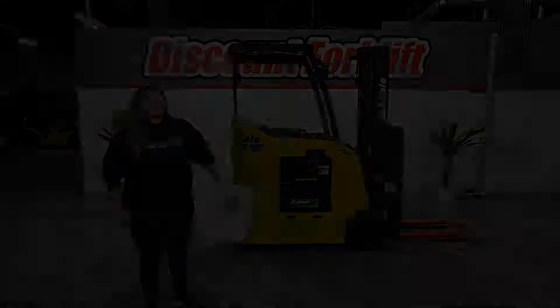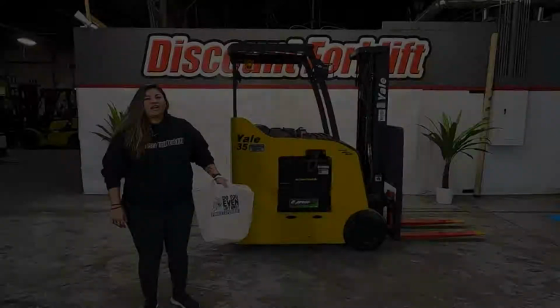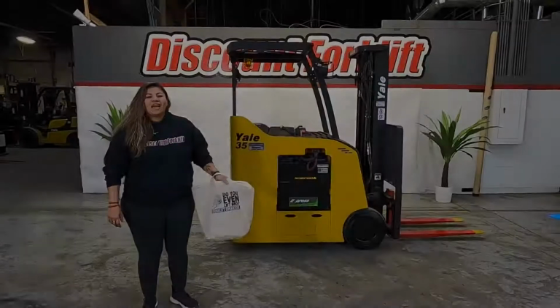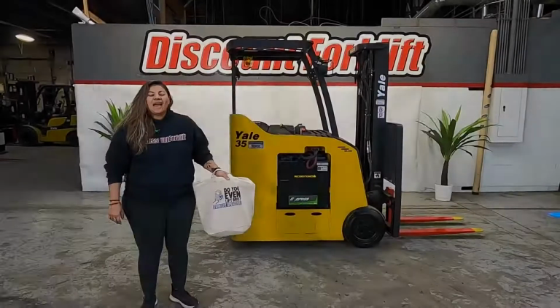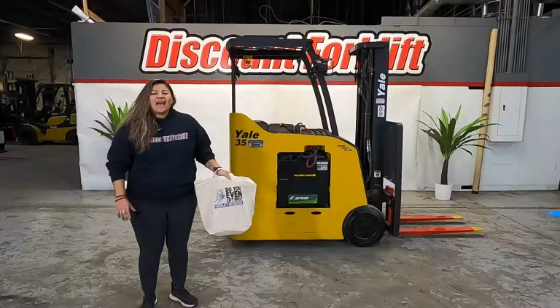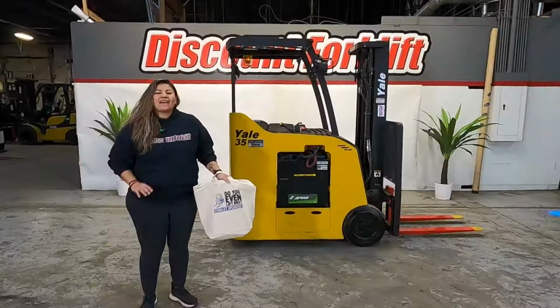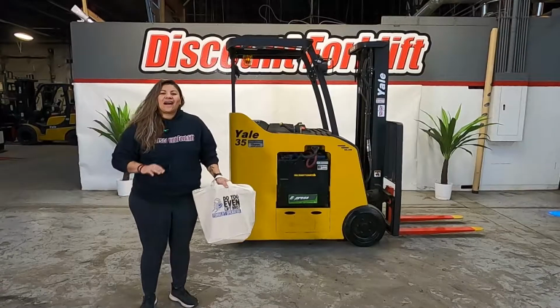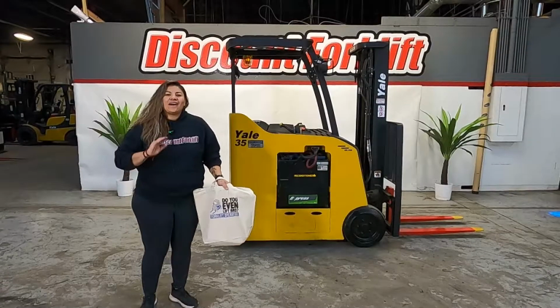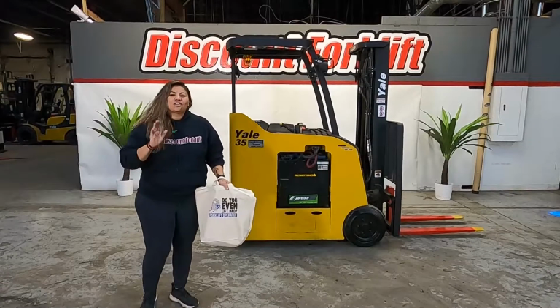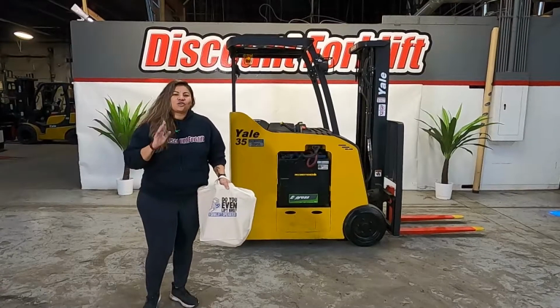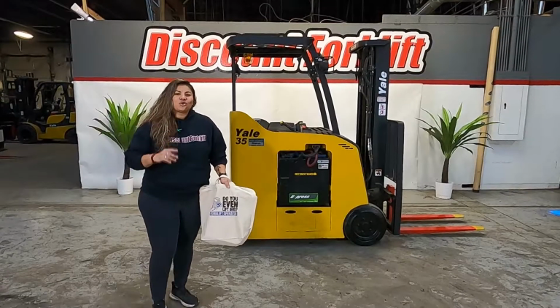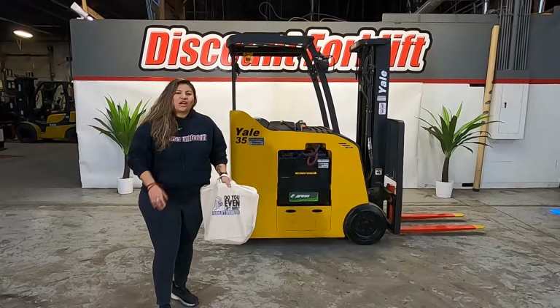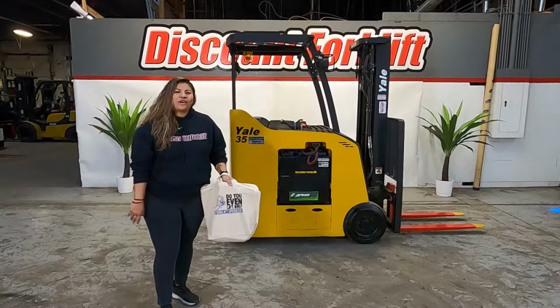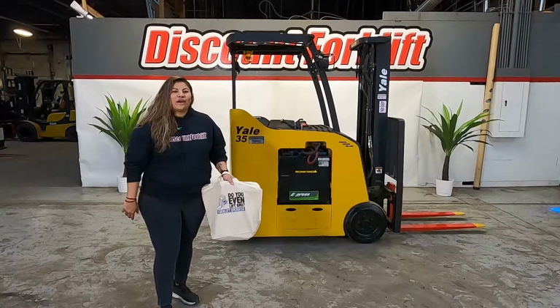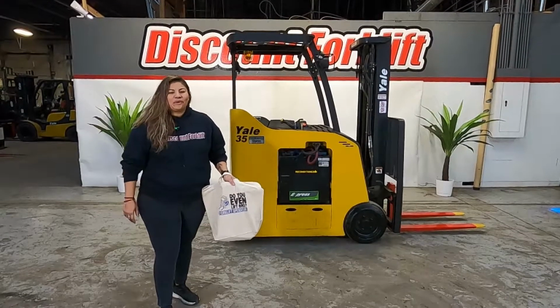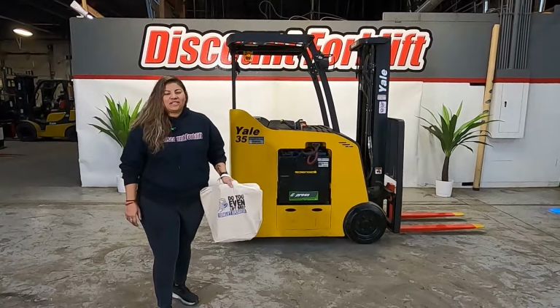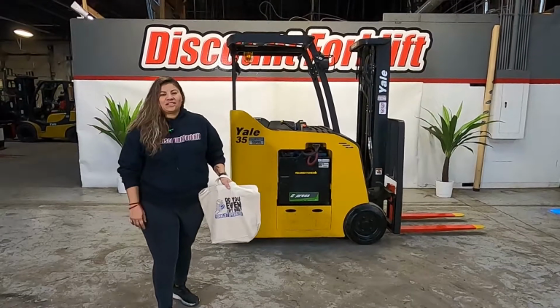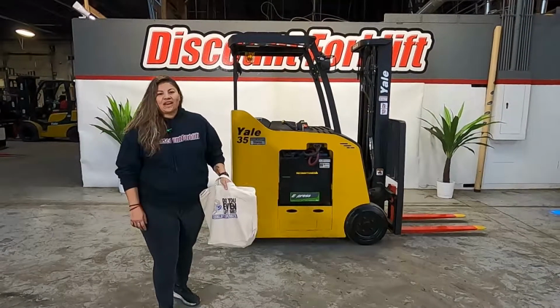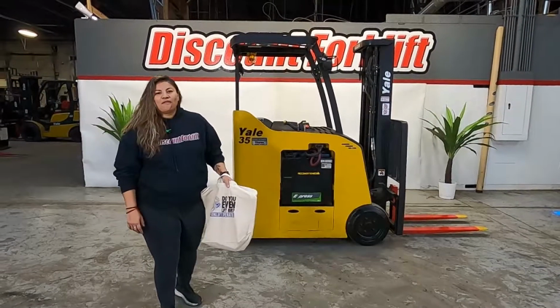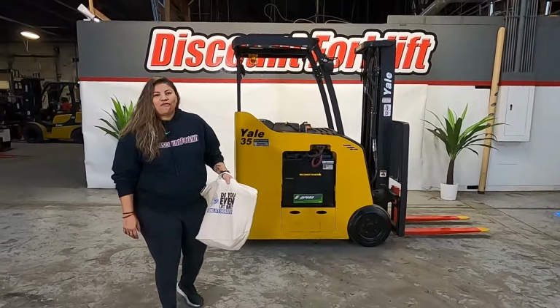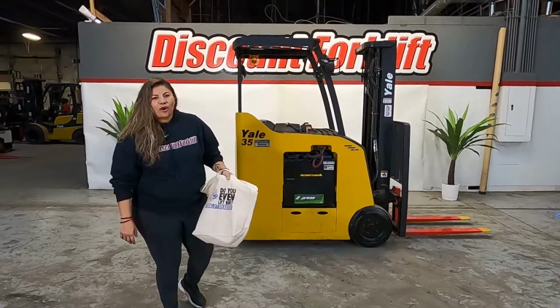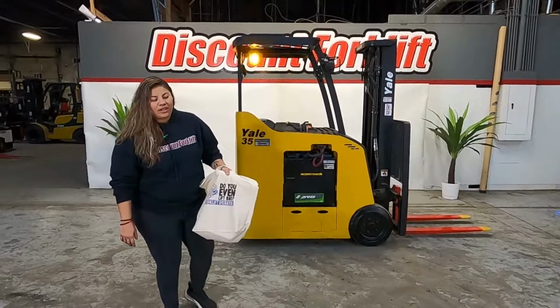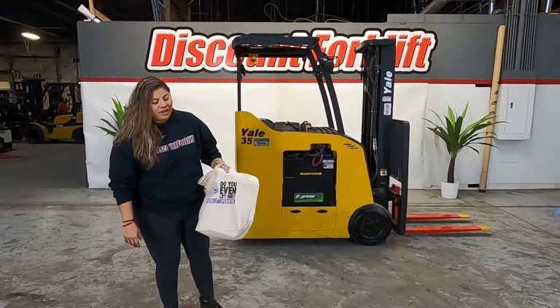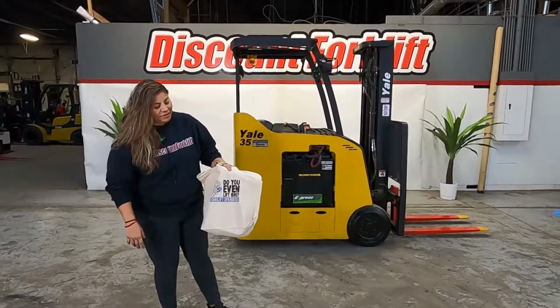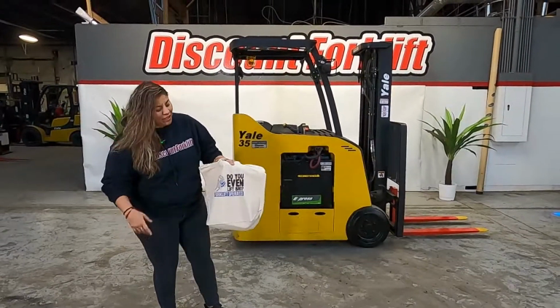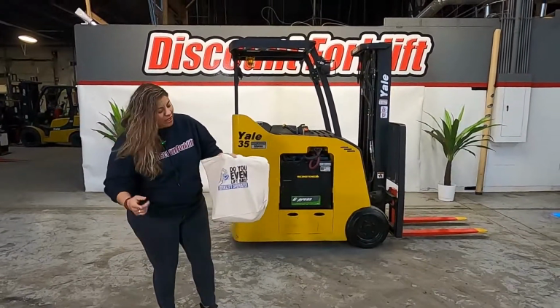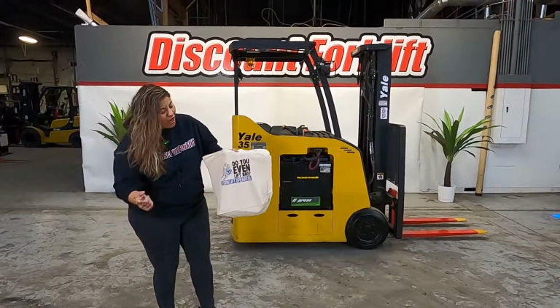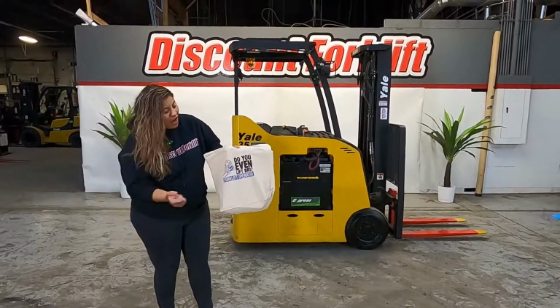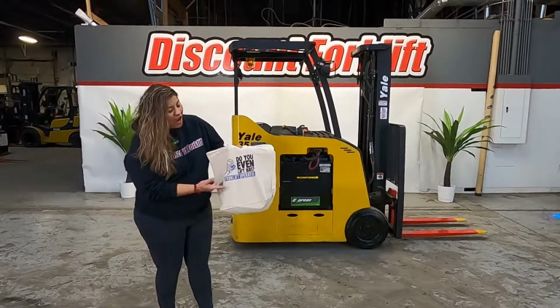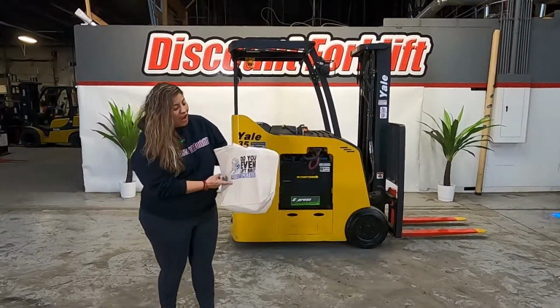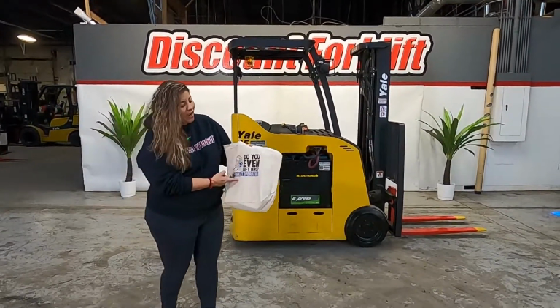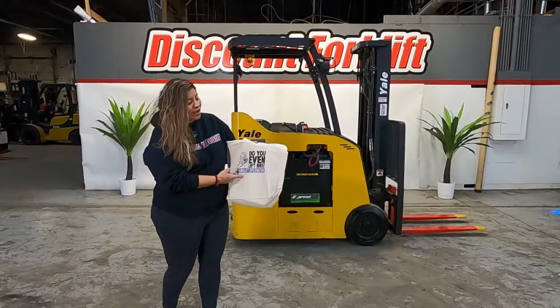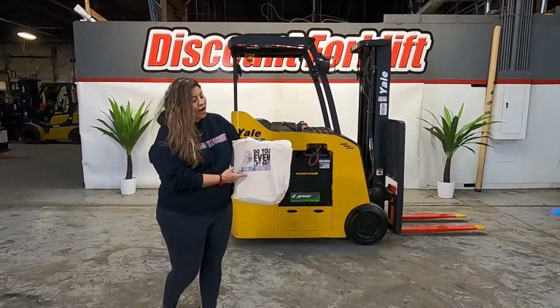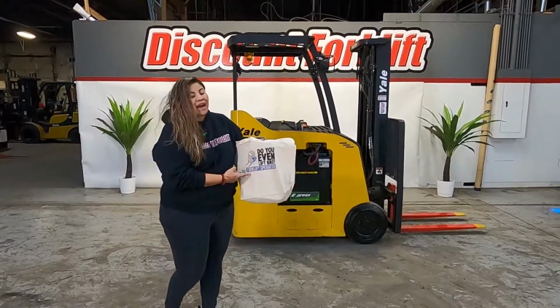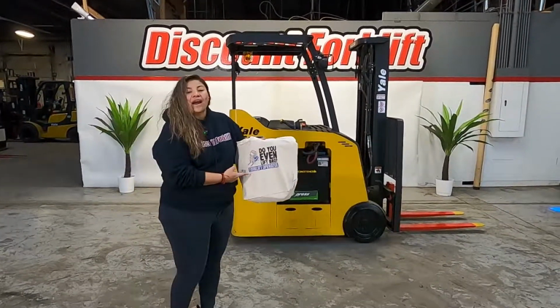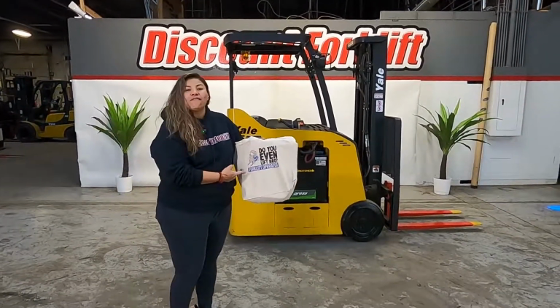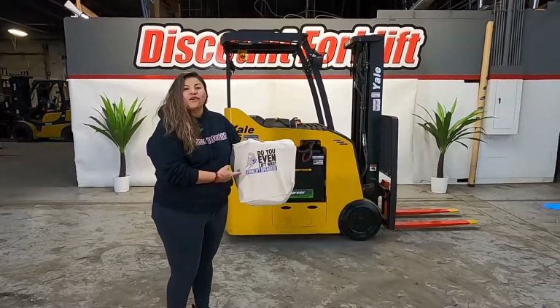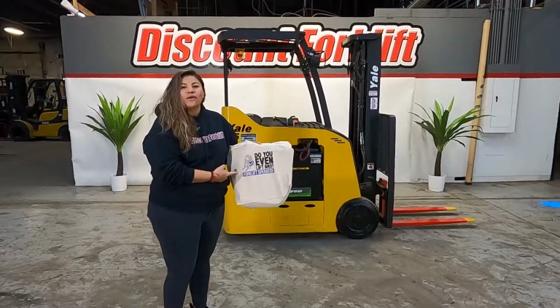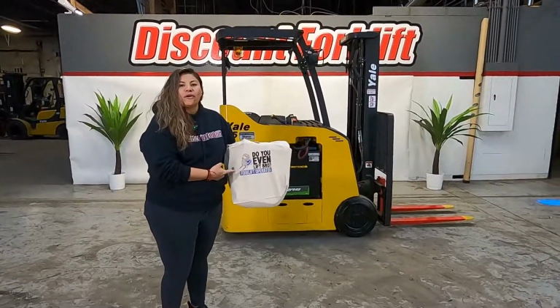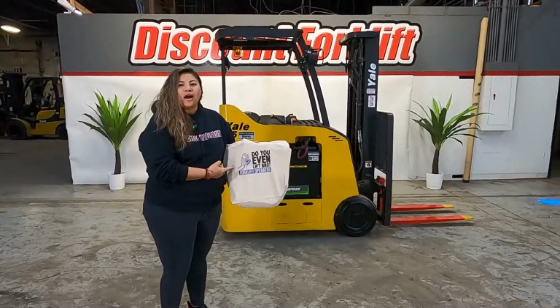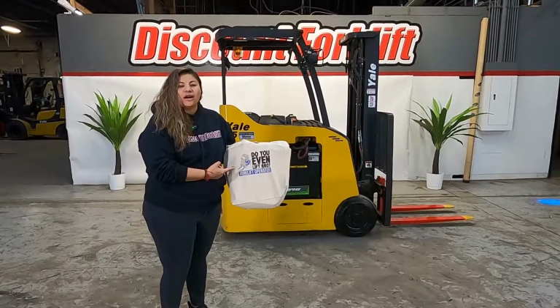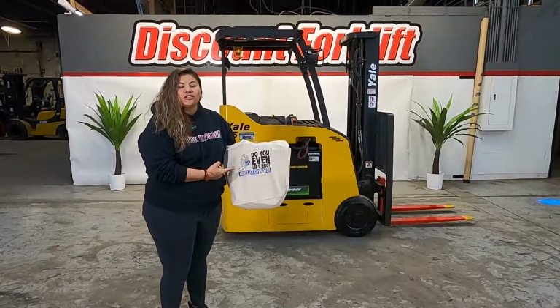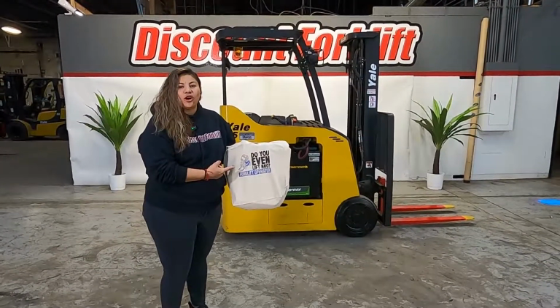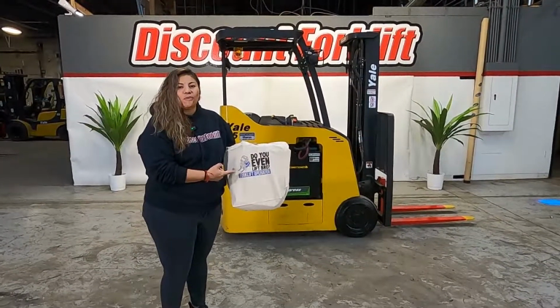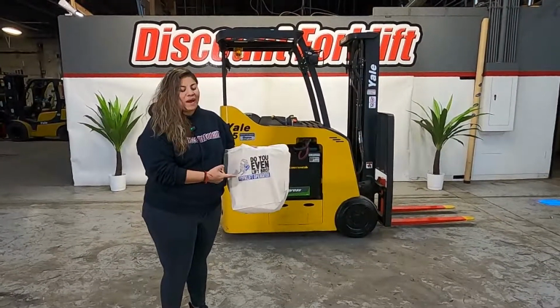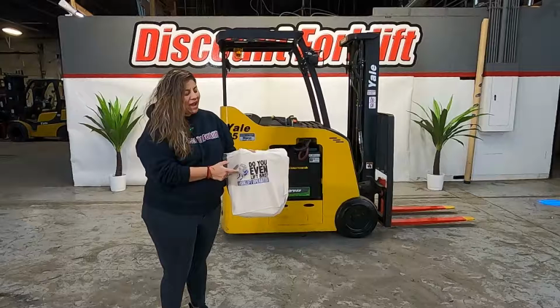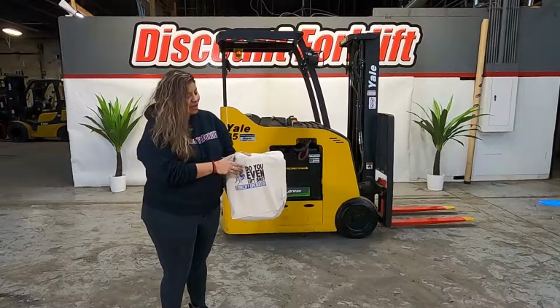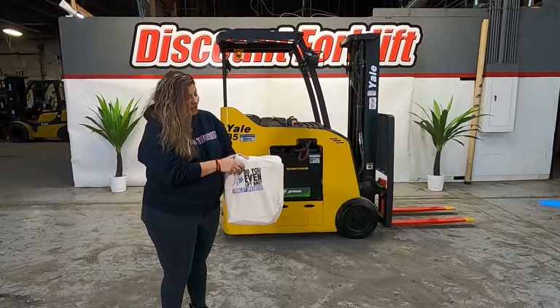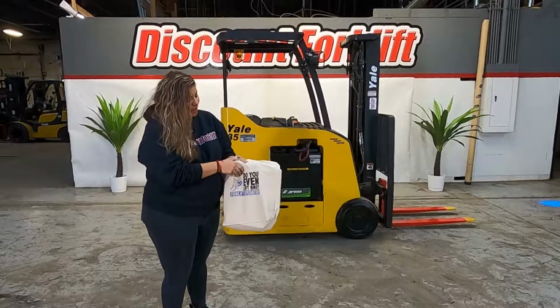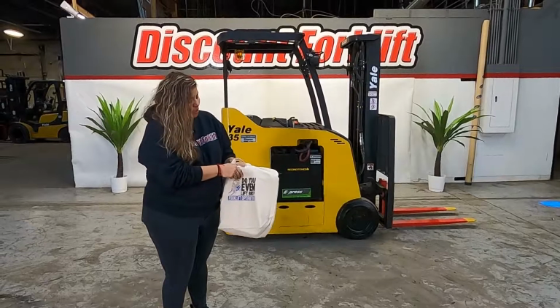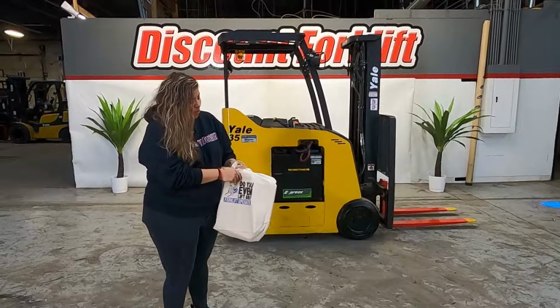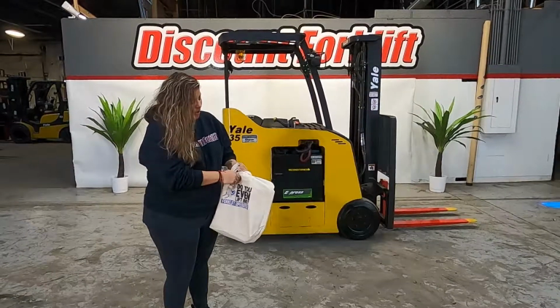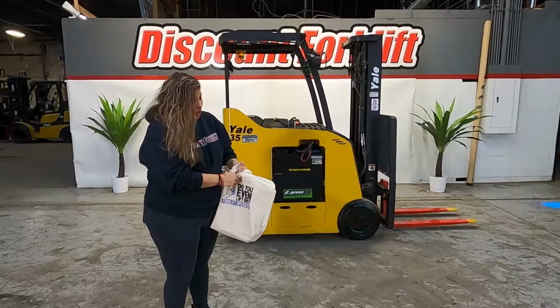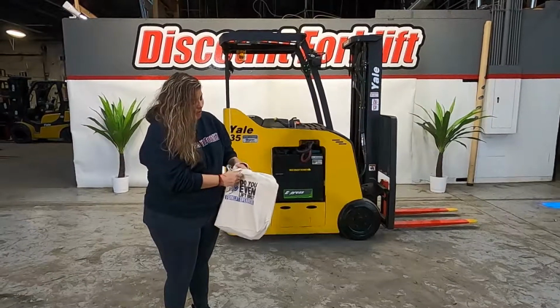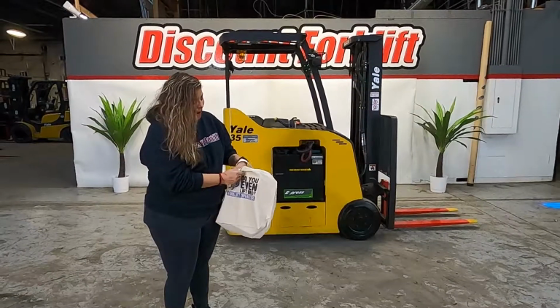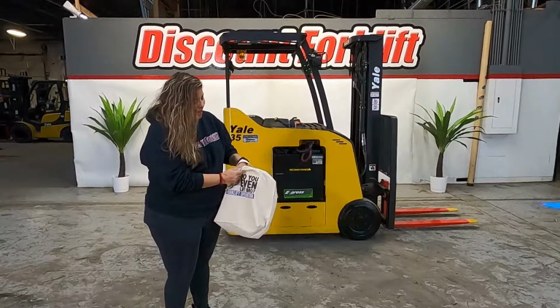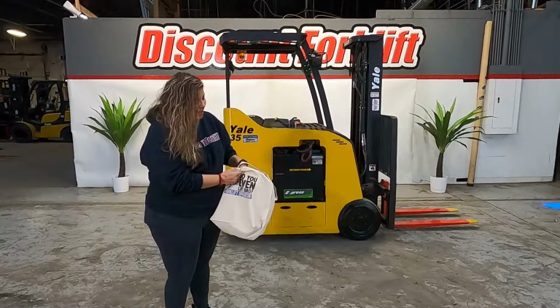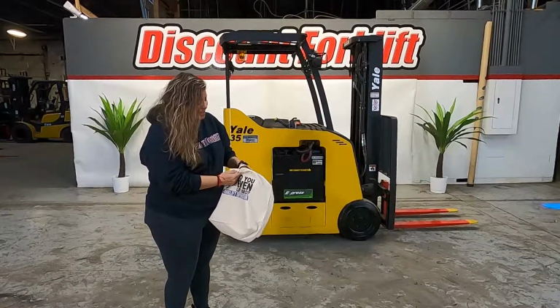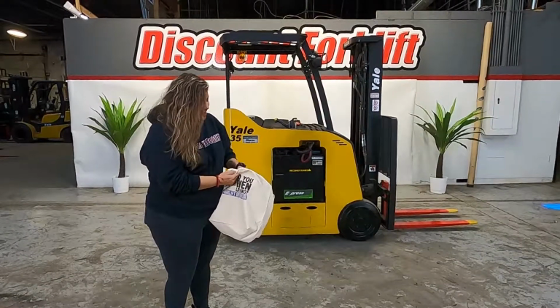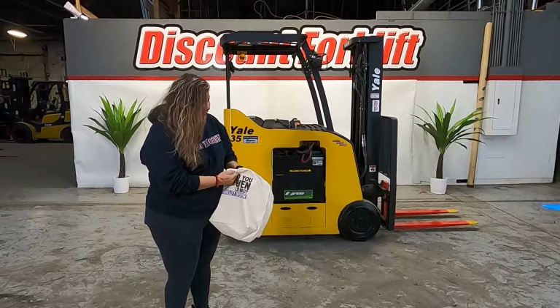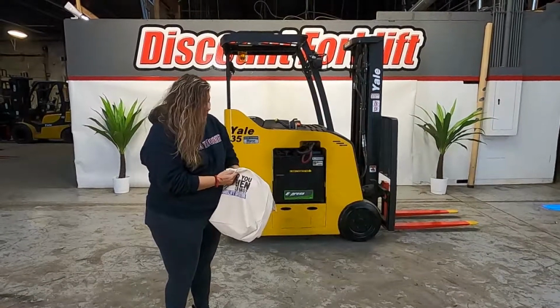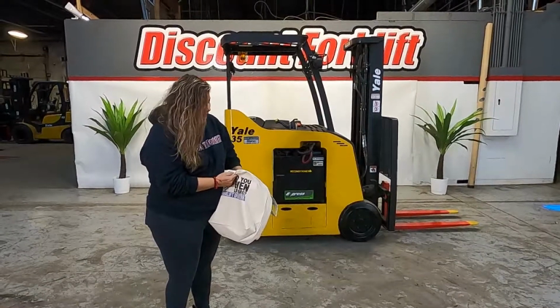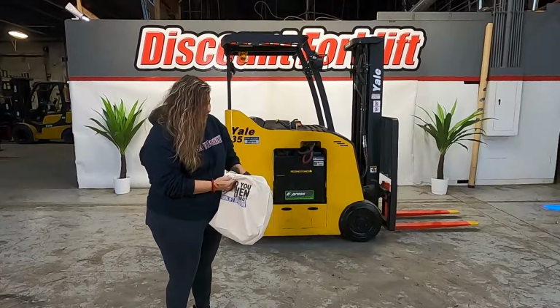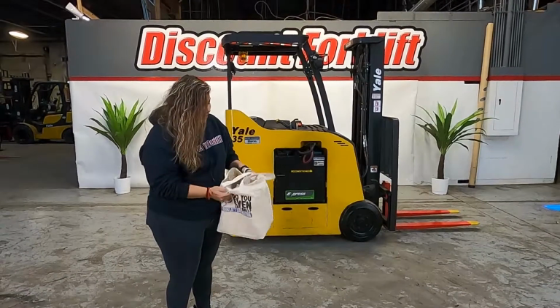Hey guys, Consuelo here with Discount Forklifts. Here I have your tote bag with your maintenance guide.